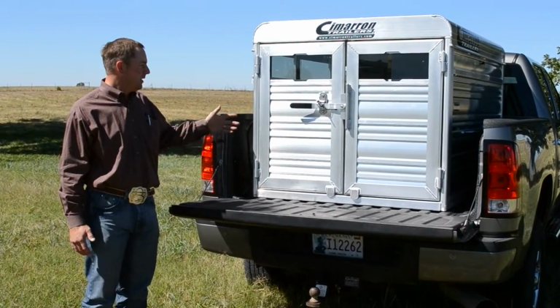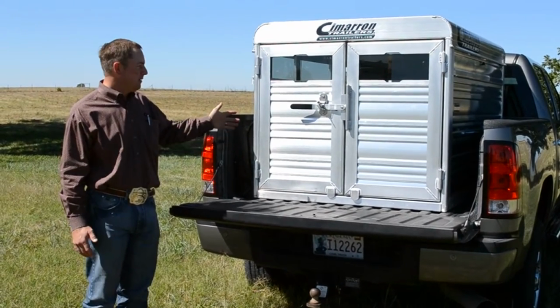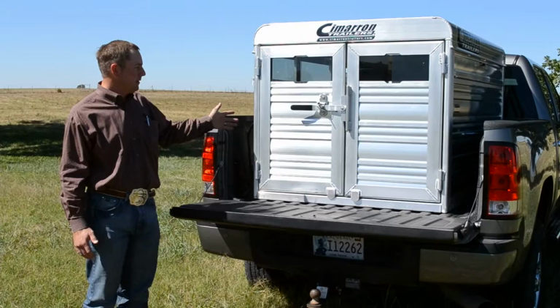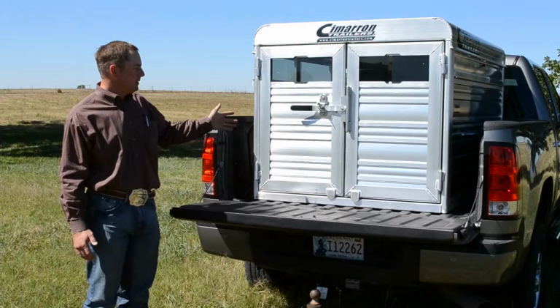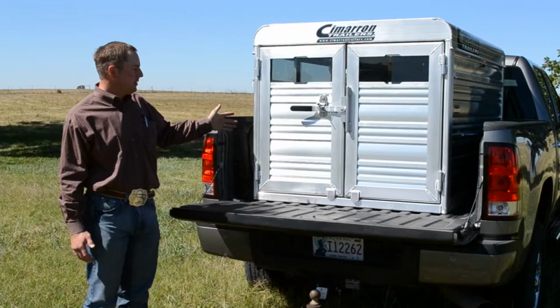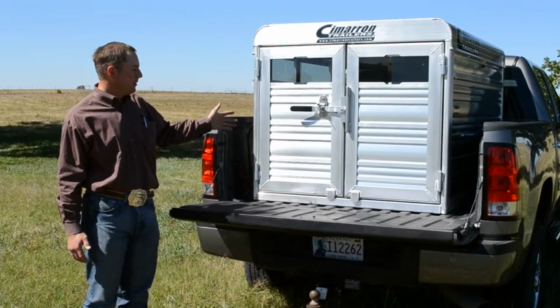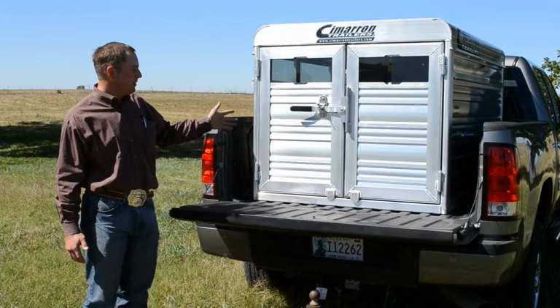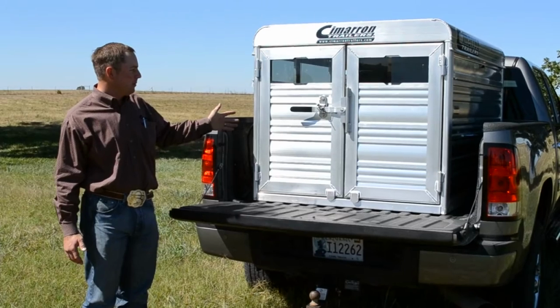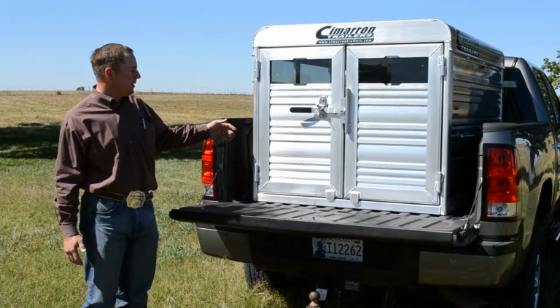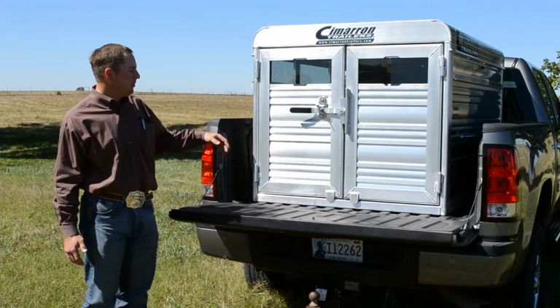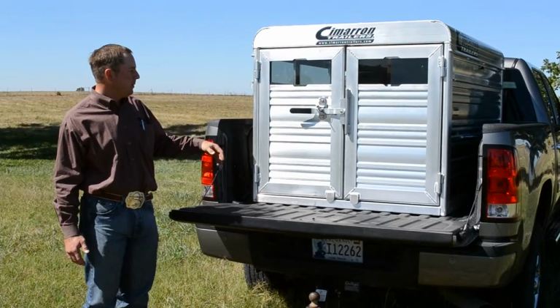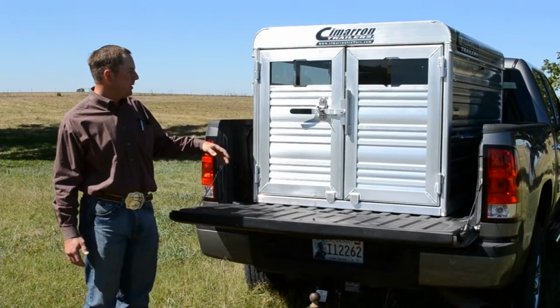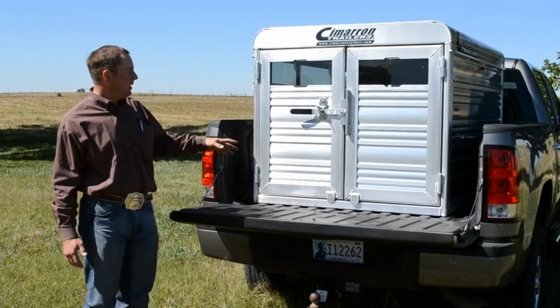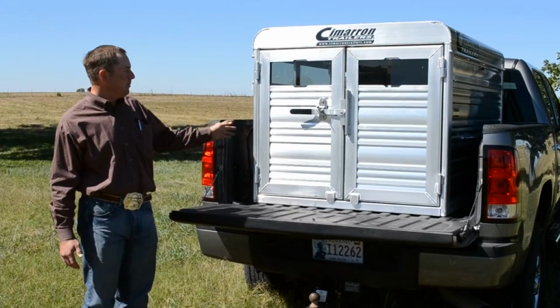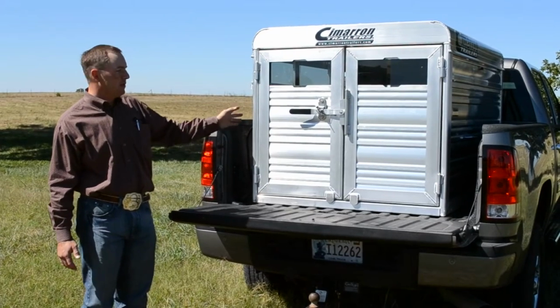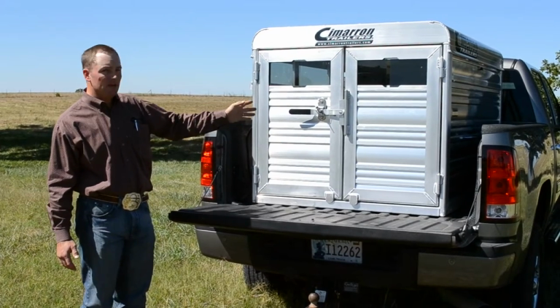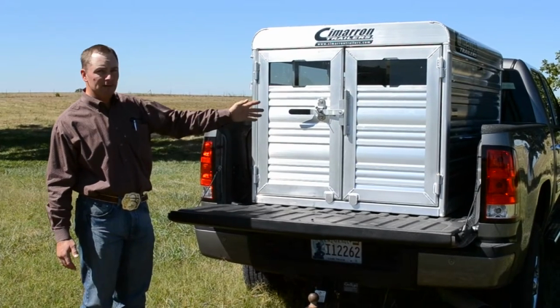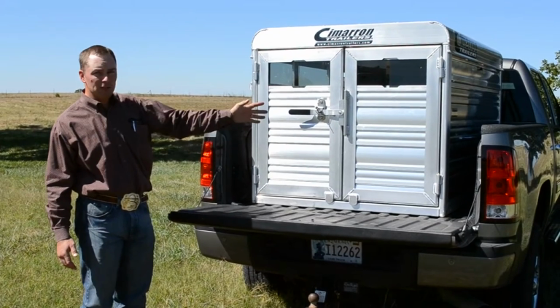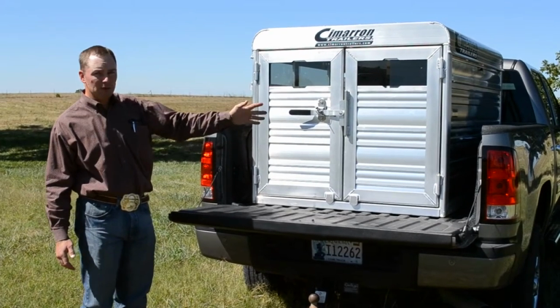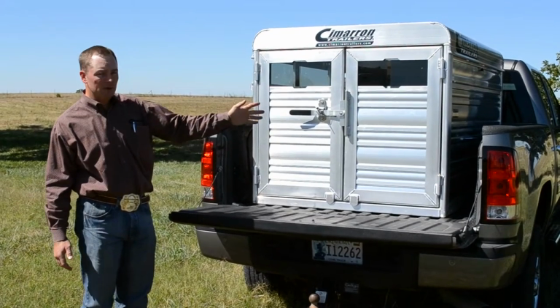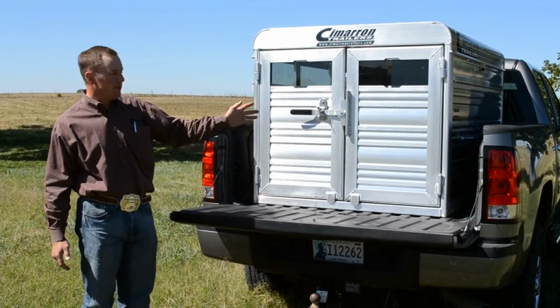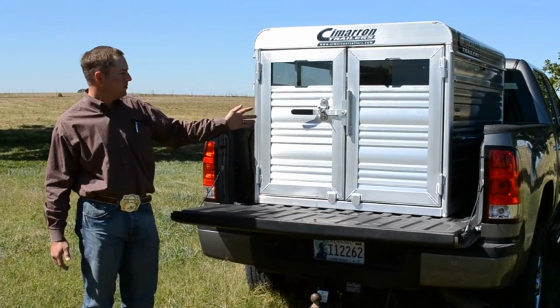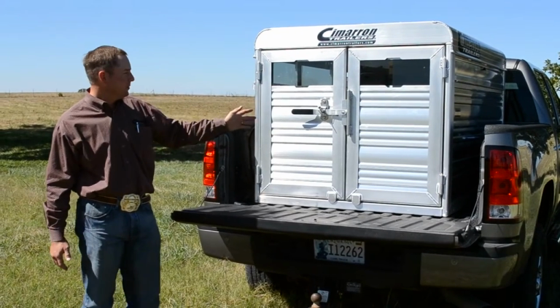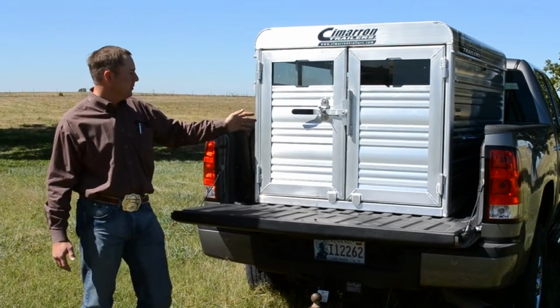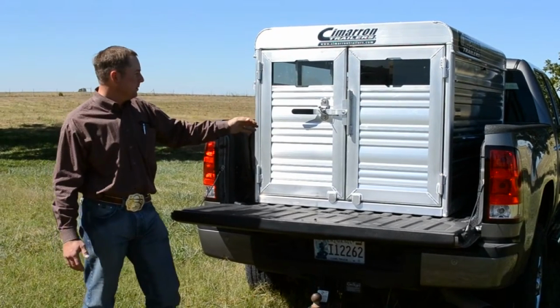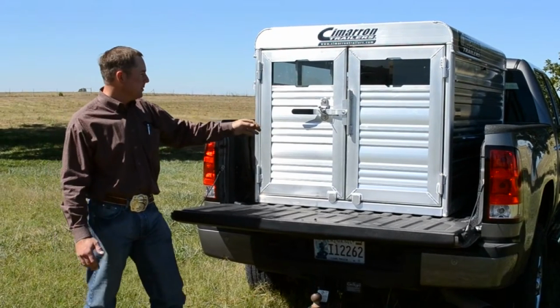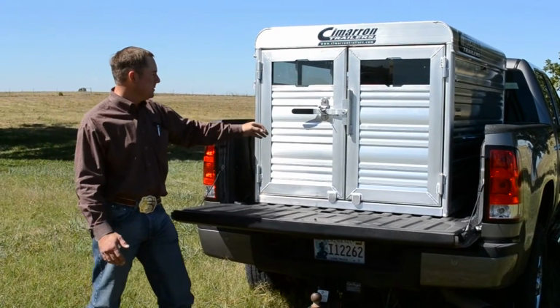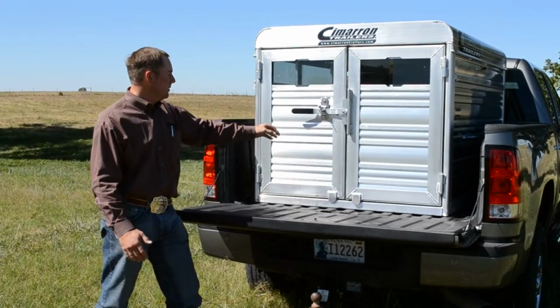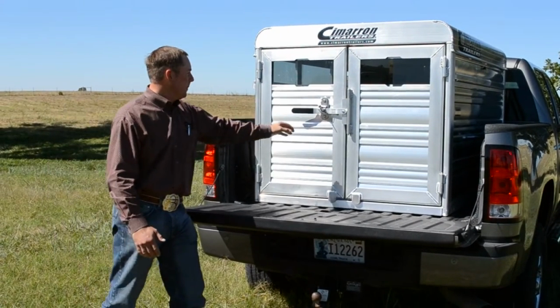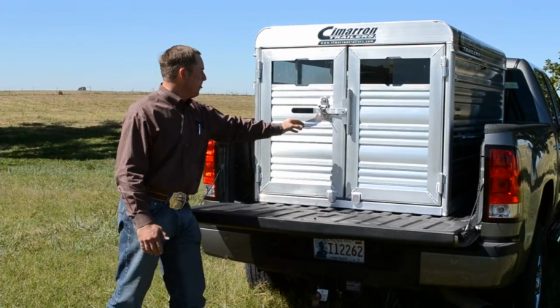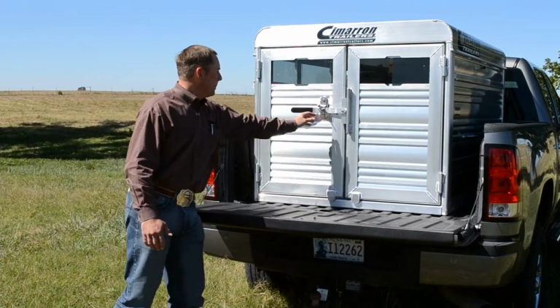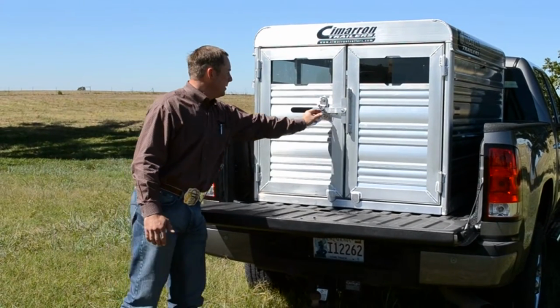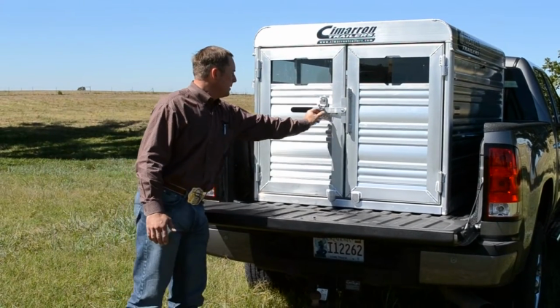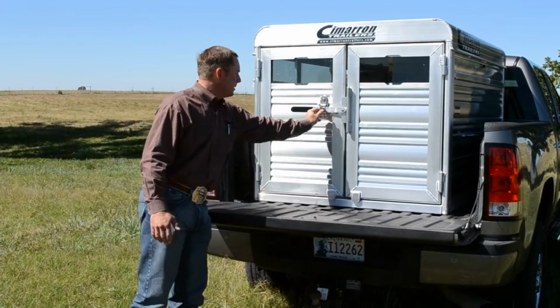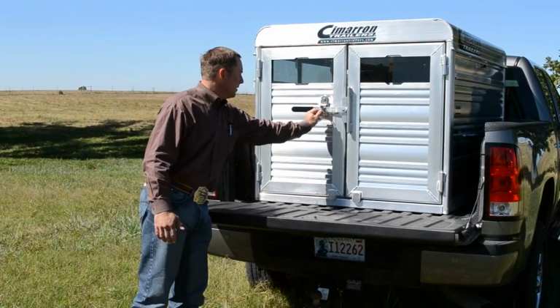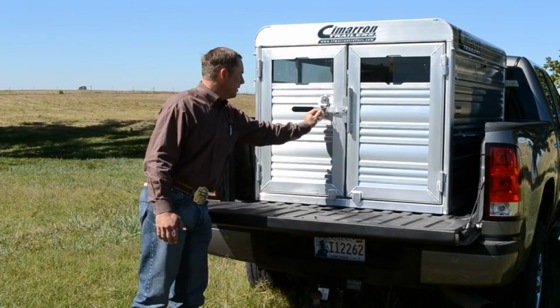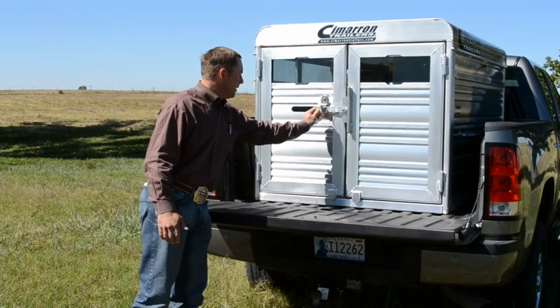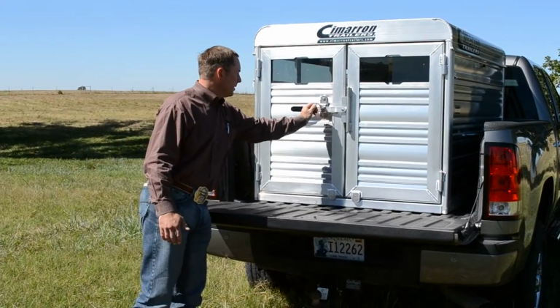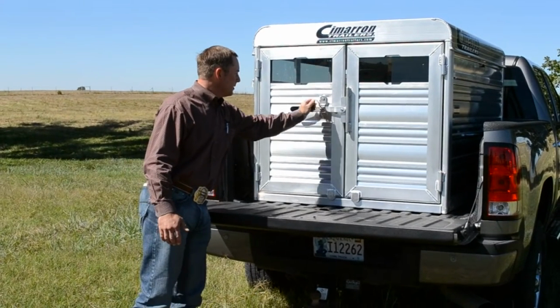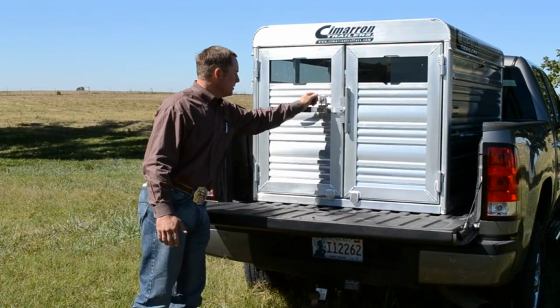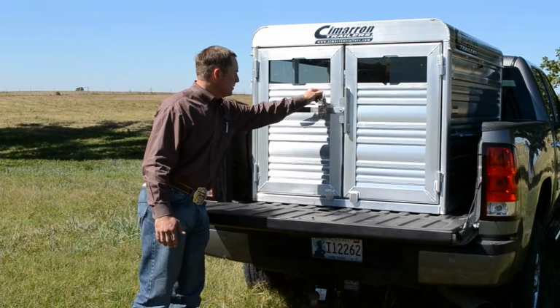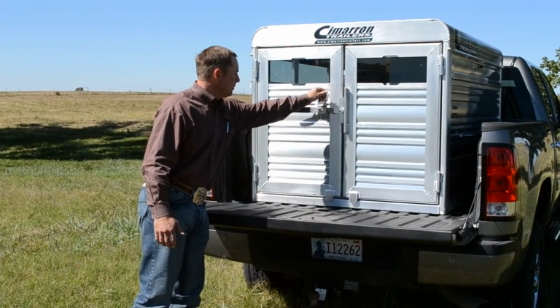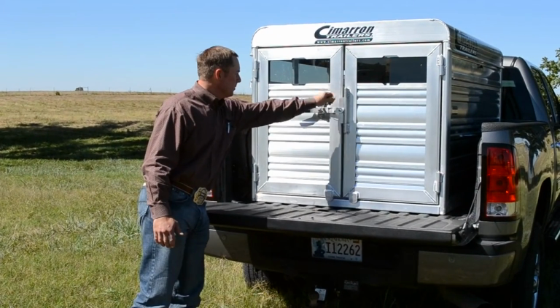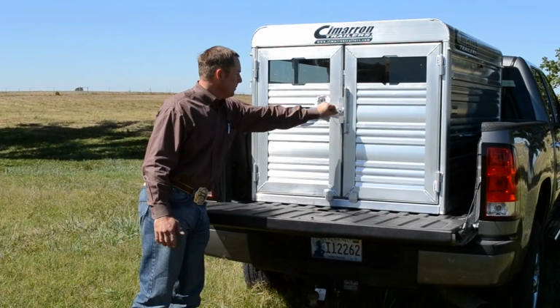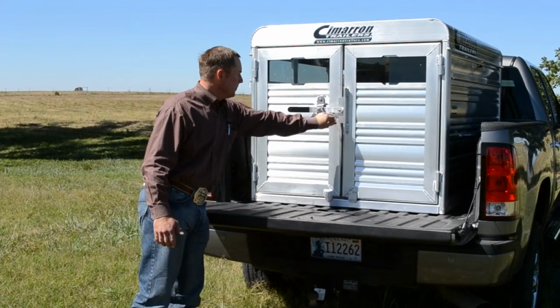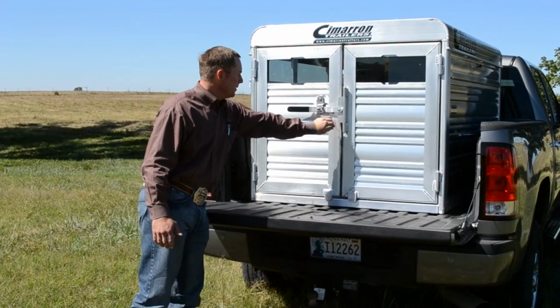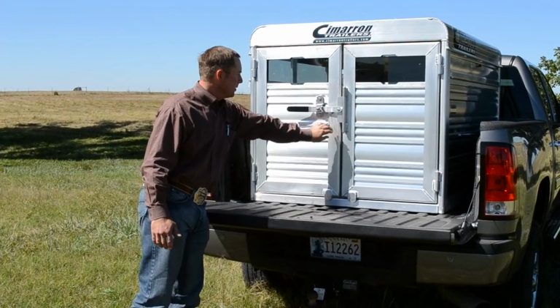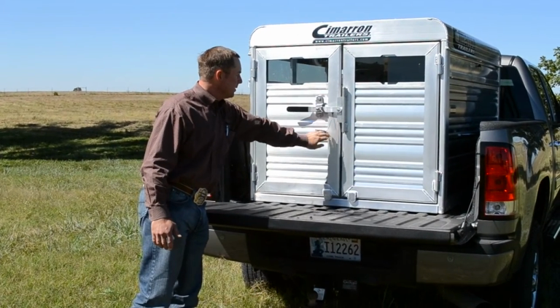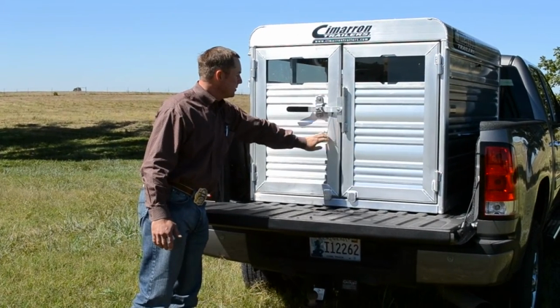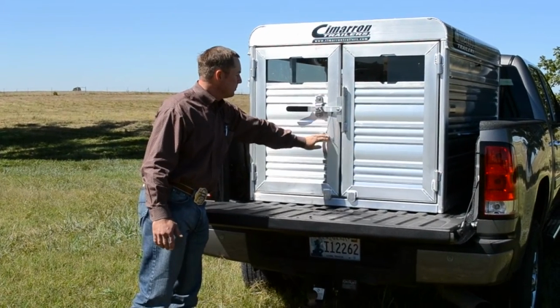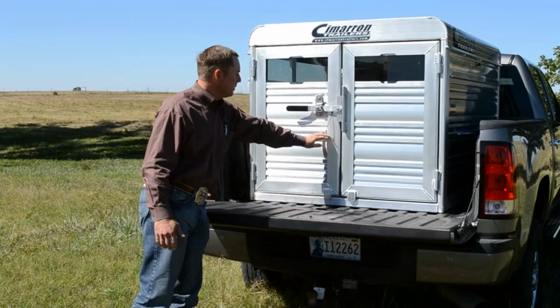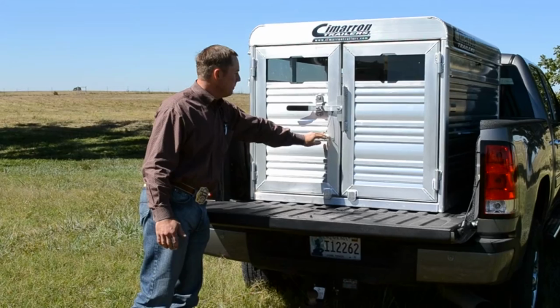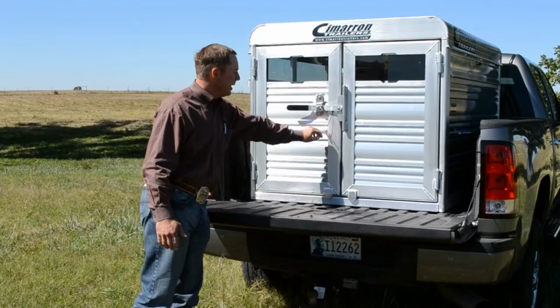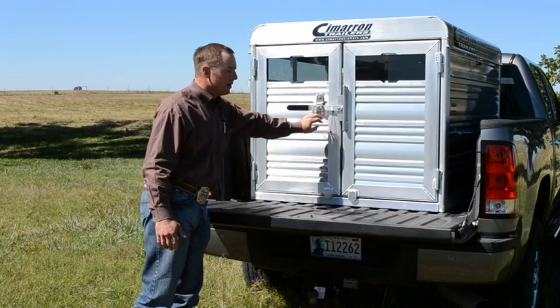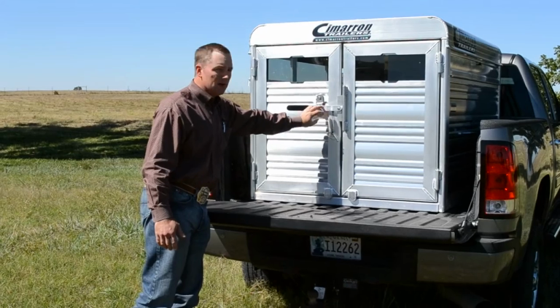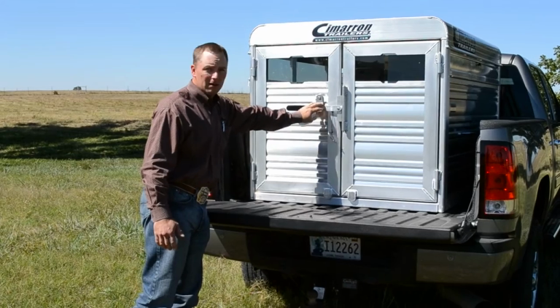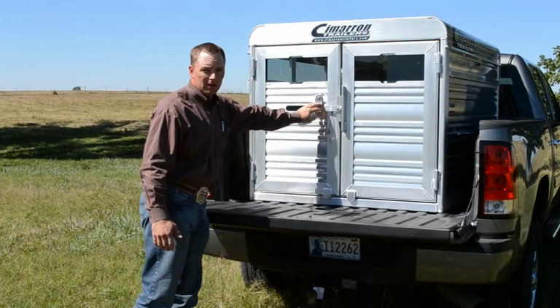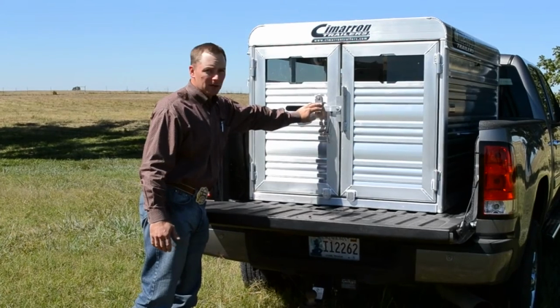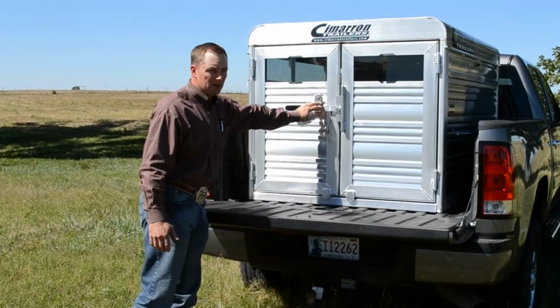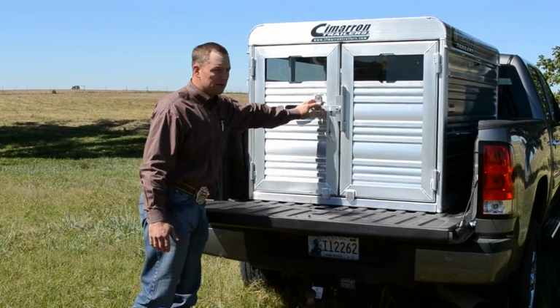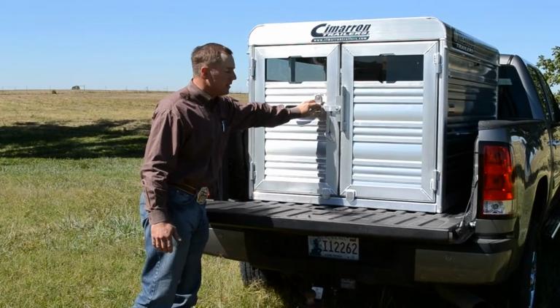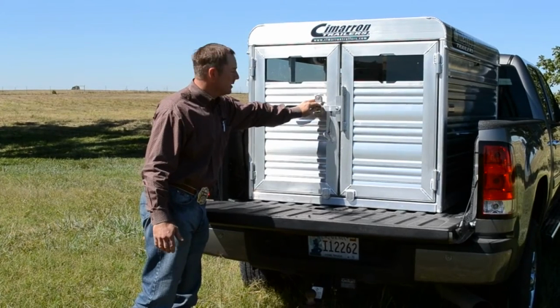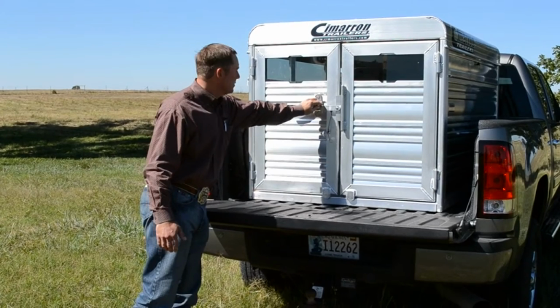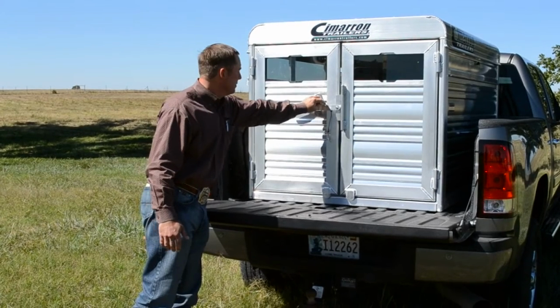It fits here in the bed of your pickup. You have two individual doors. Unlock this door. You can also put a padlock on here if you need to.